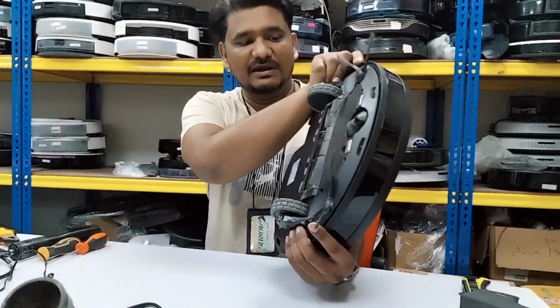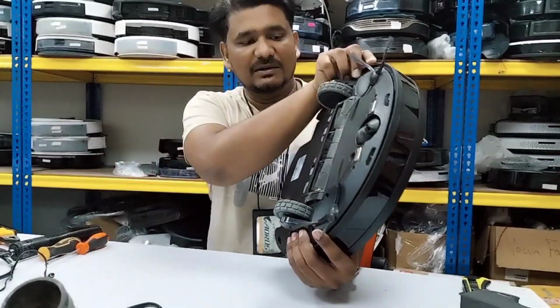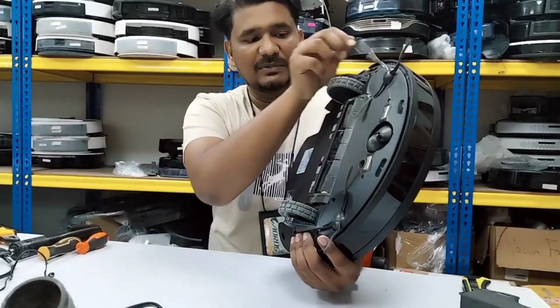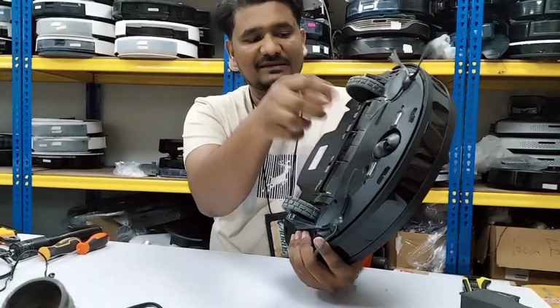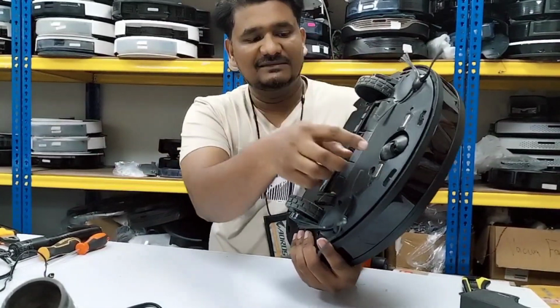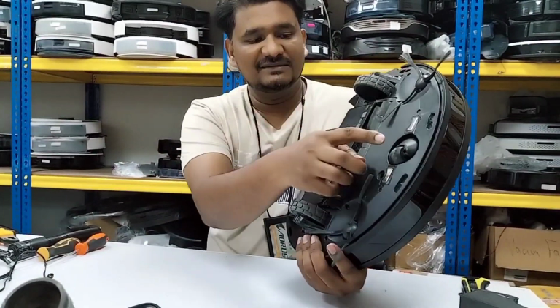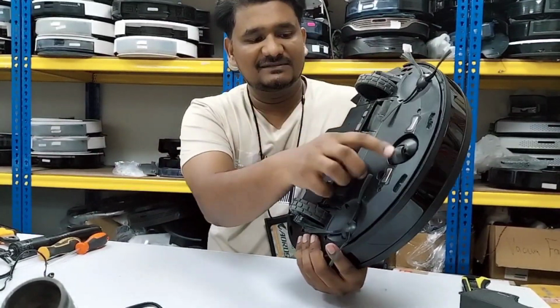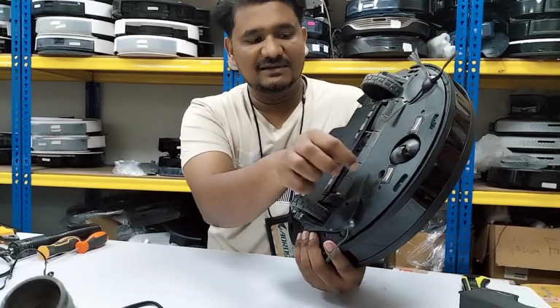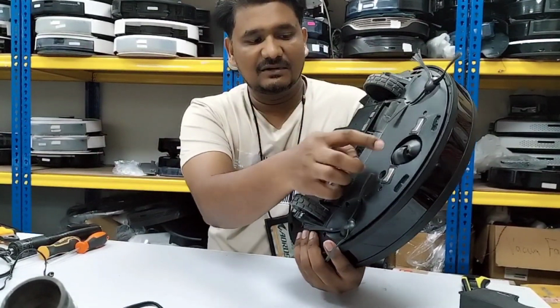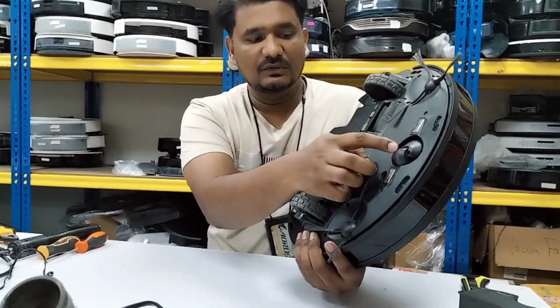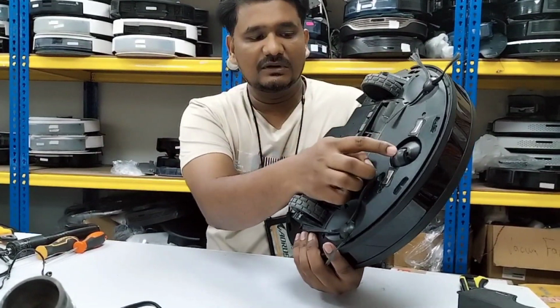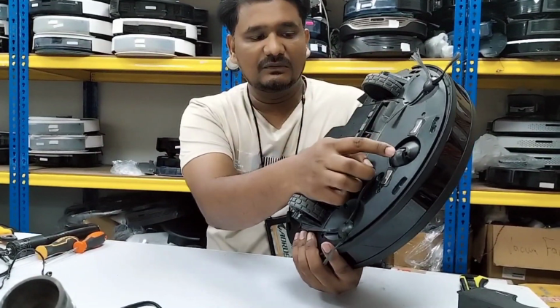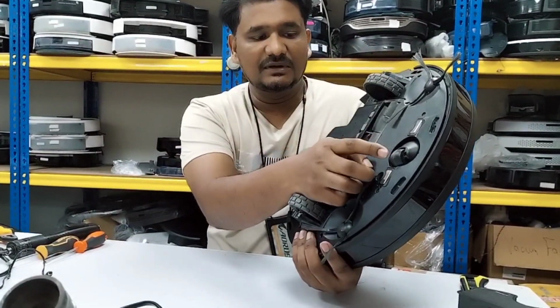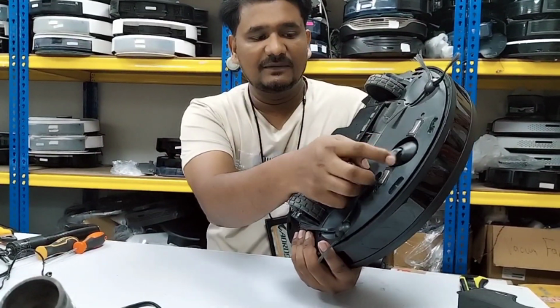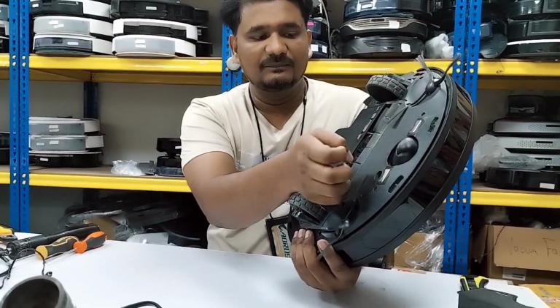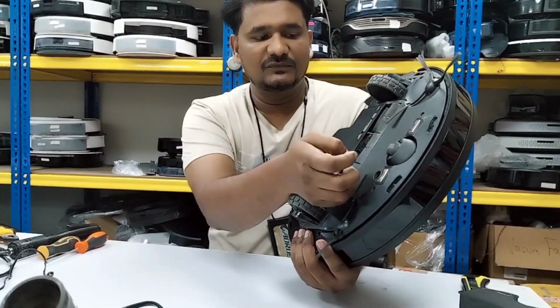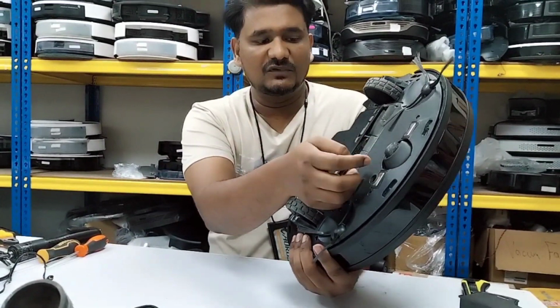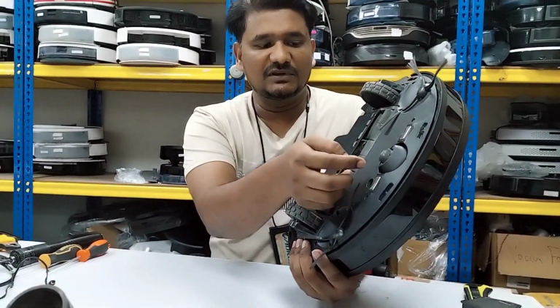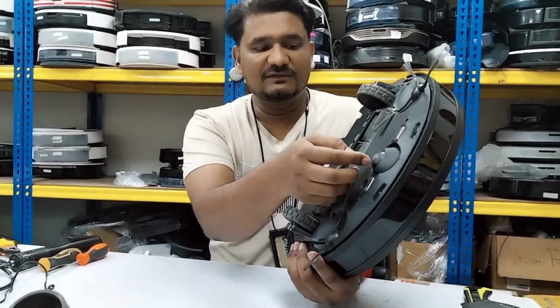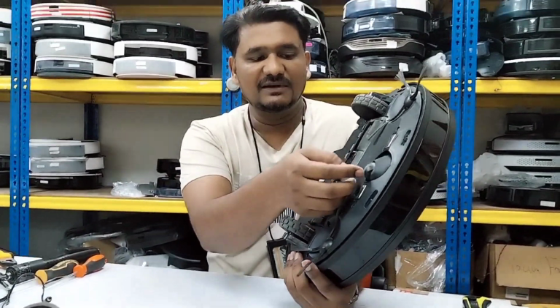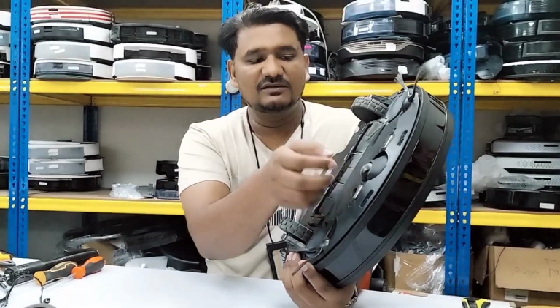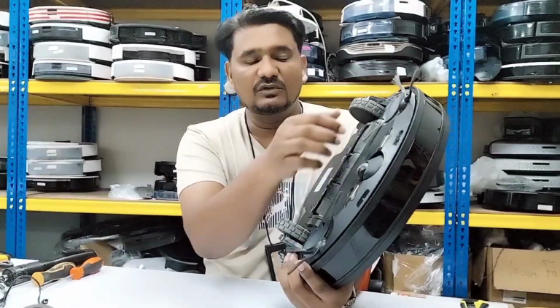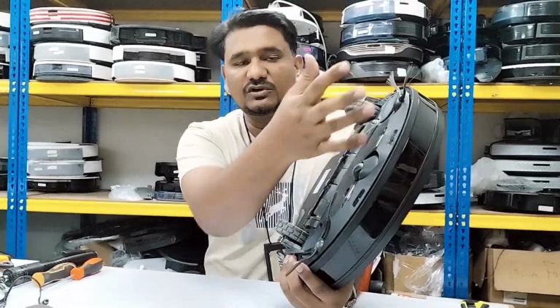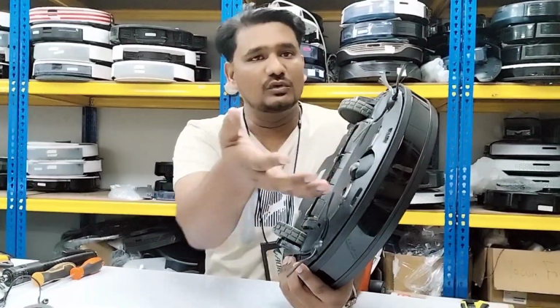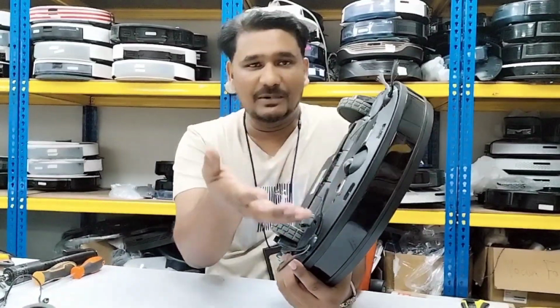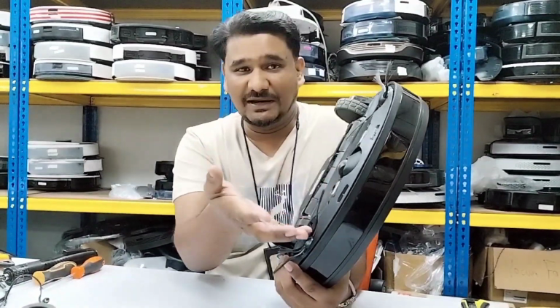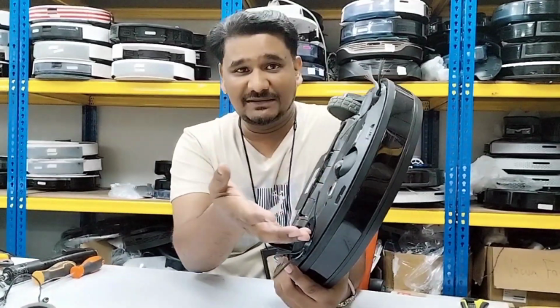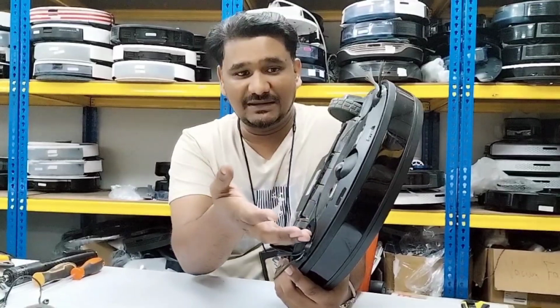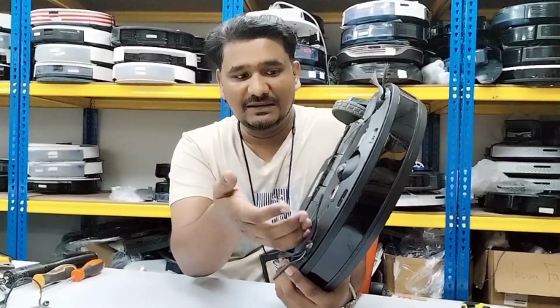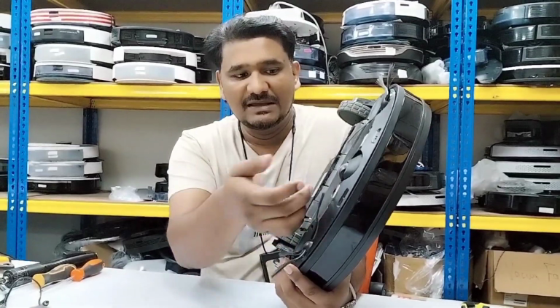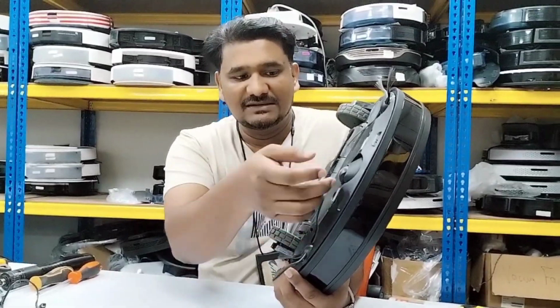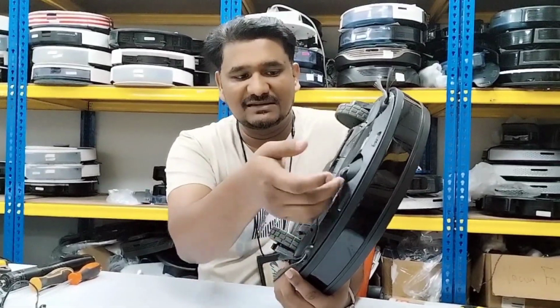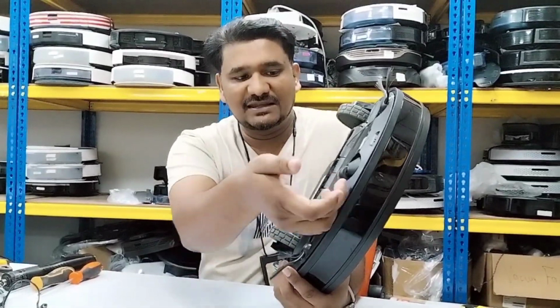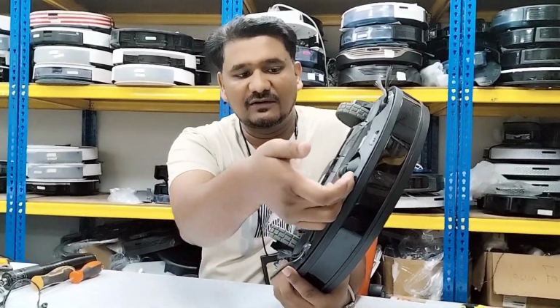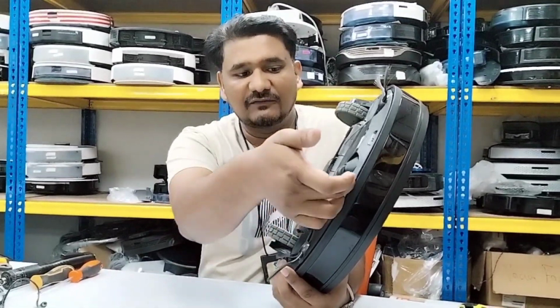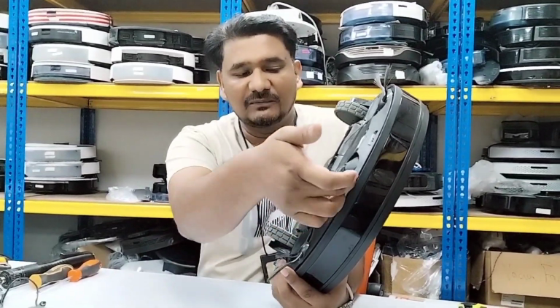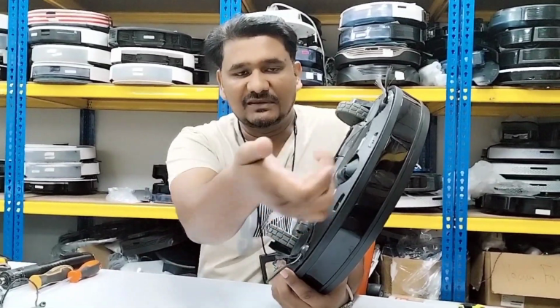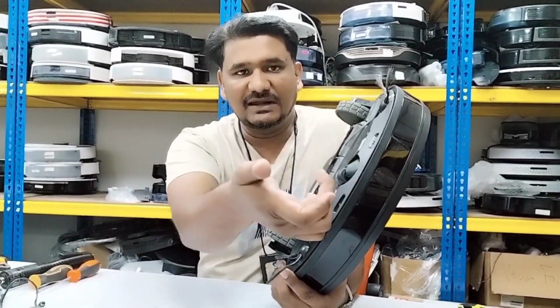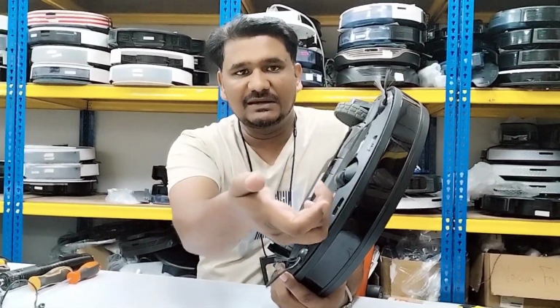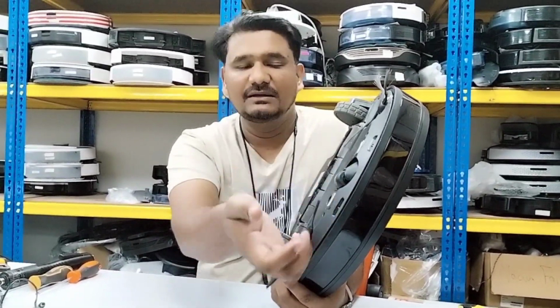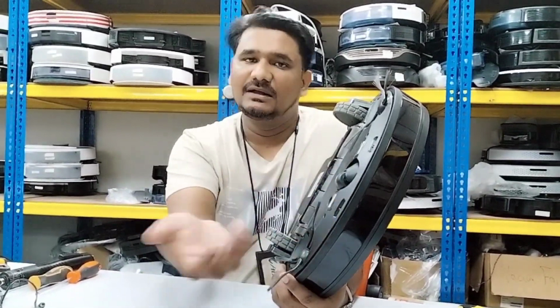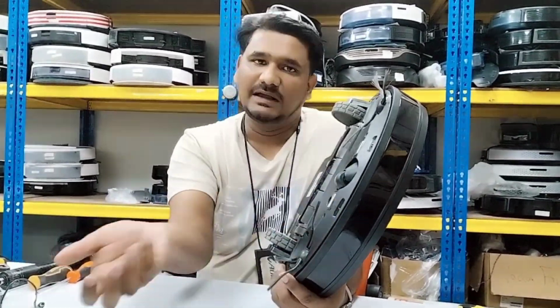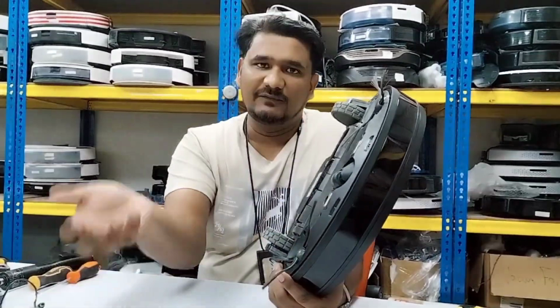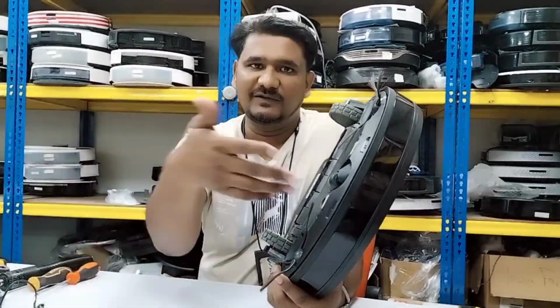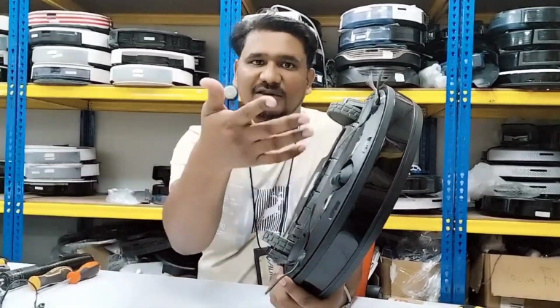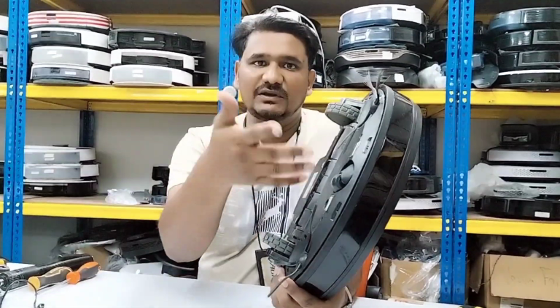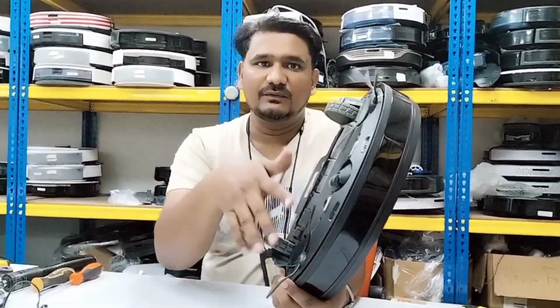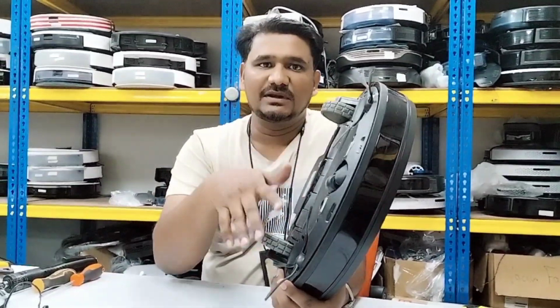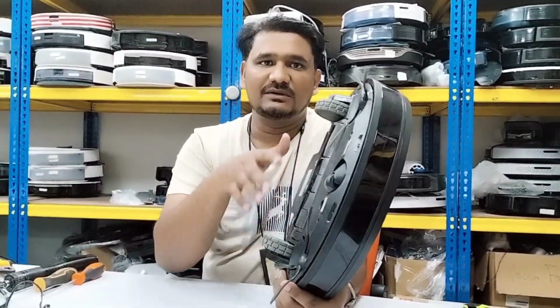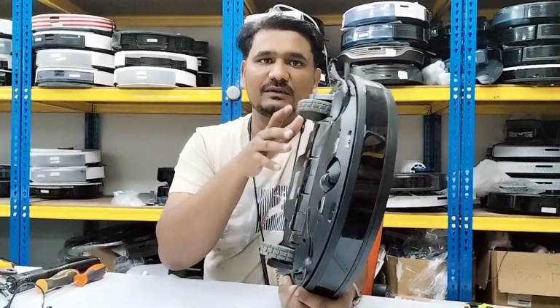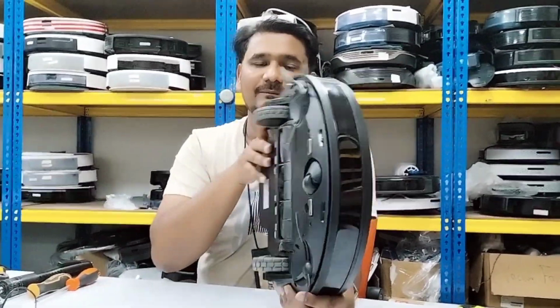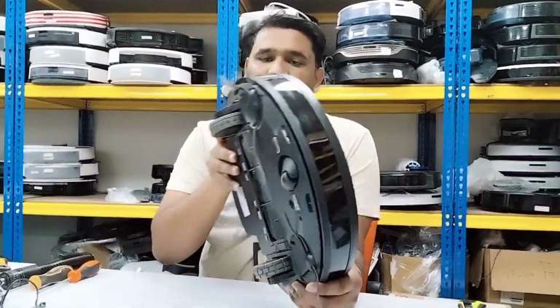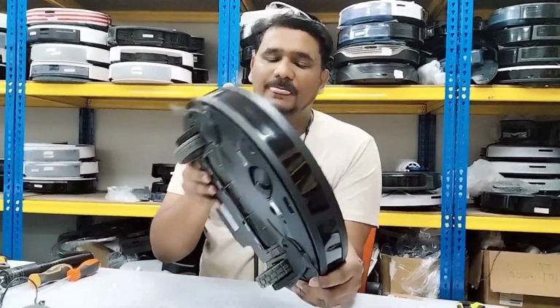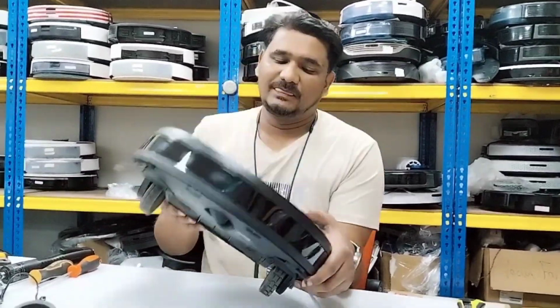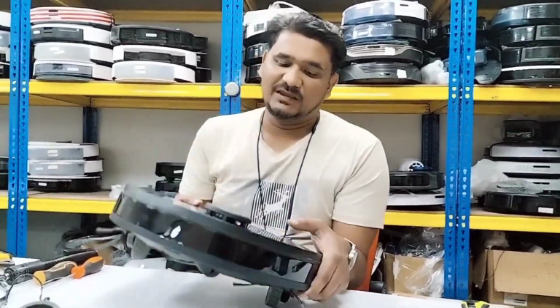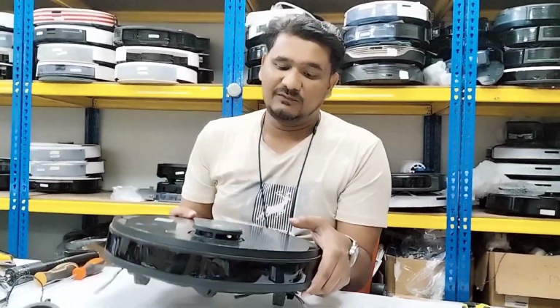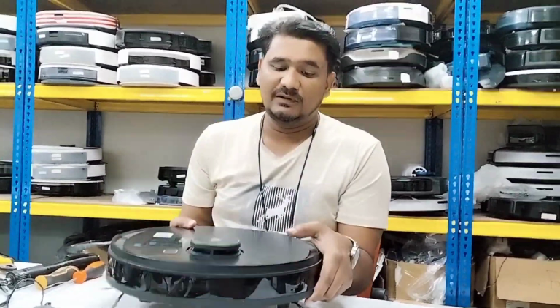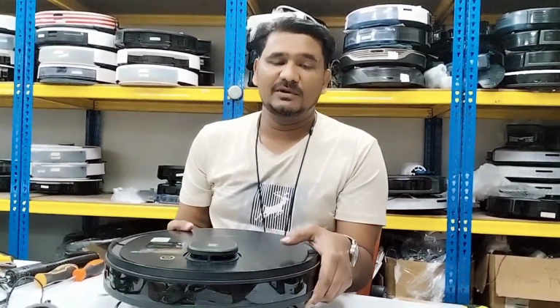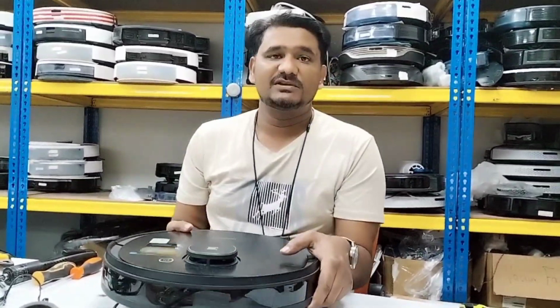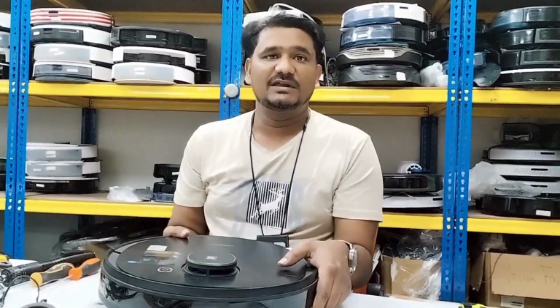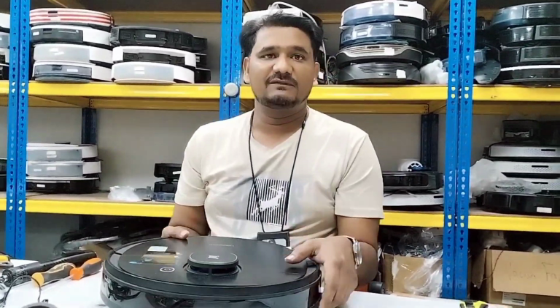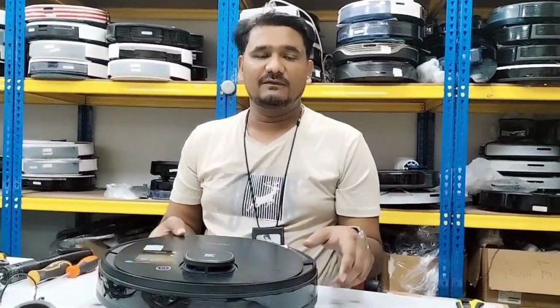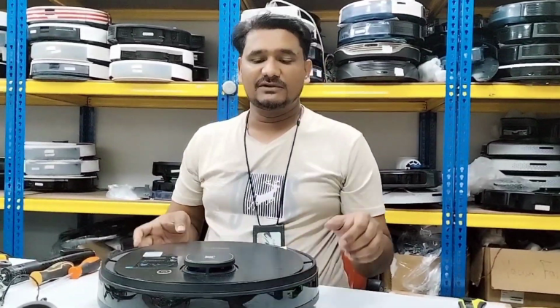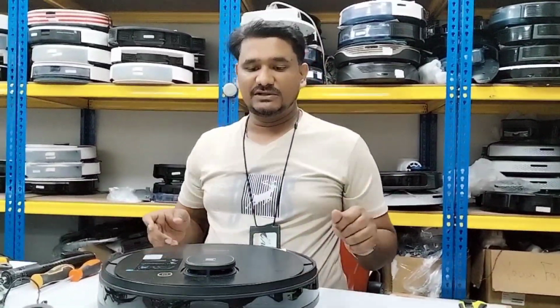So I don't recommend replacing that full assembly. You can replace this roller only — no need to open anything, just take it out from the side and fix it. That's all. Thank you very much, thanks for watching.